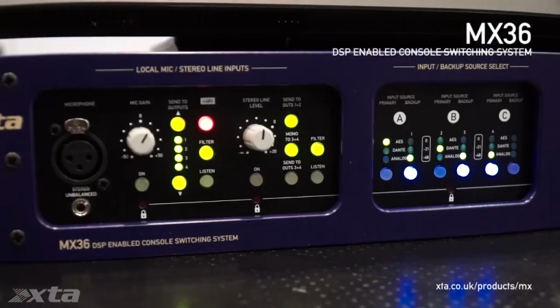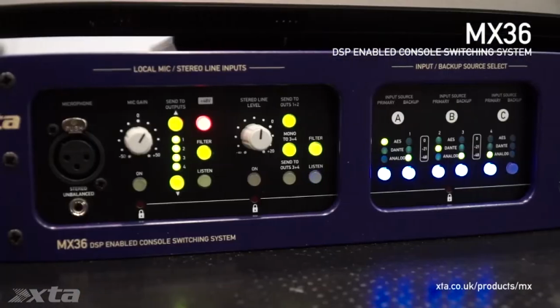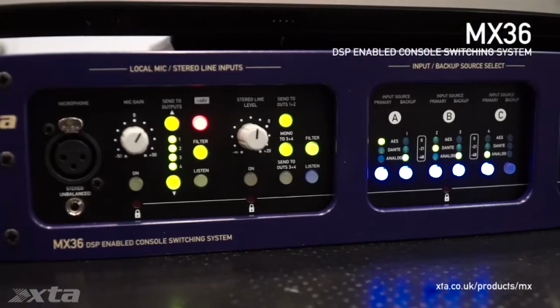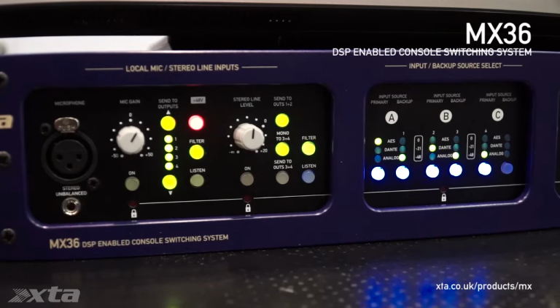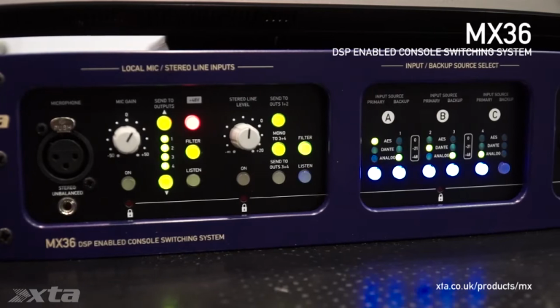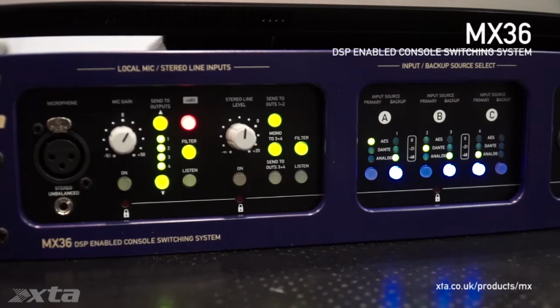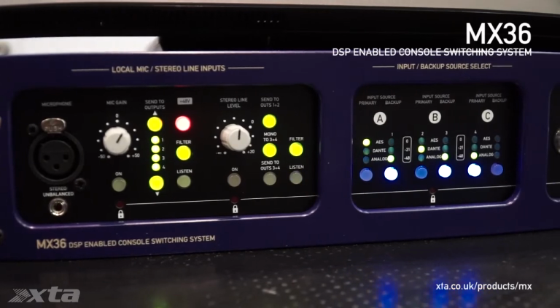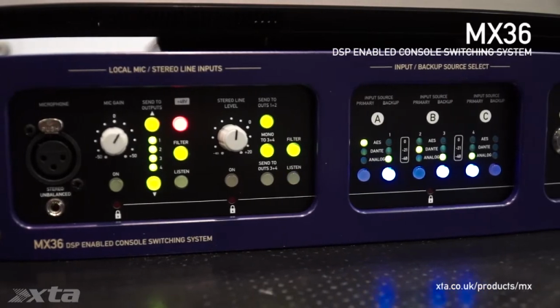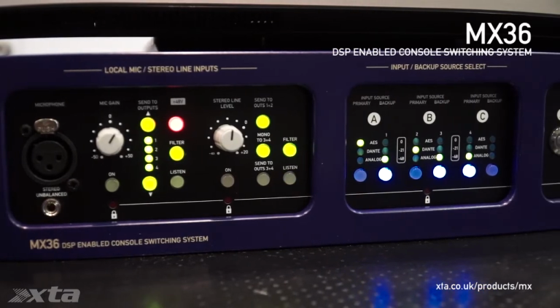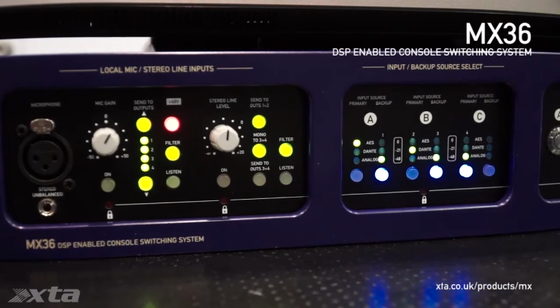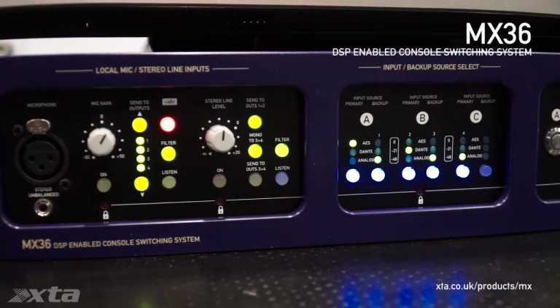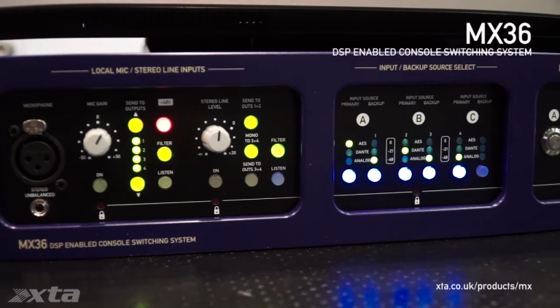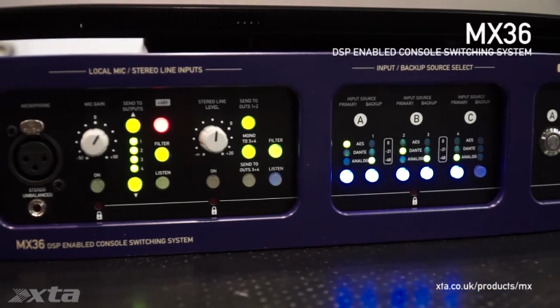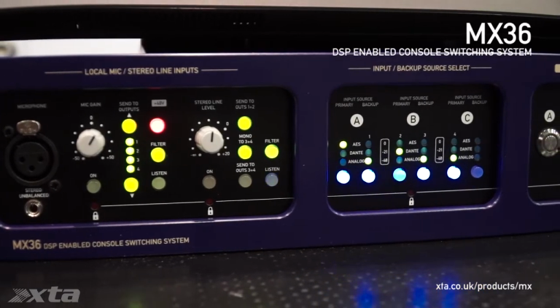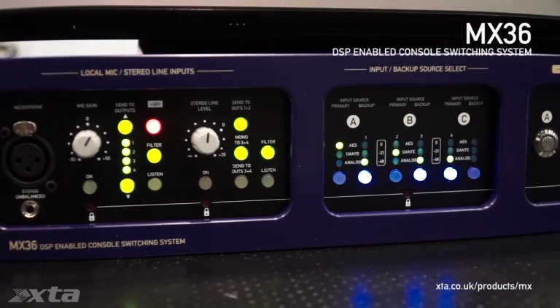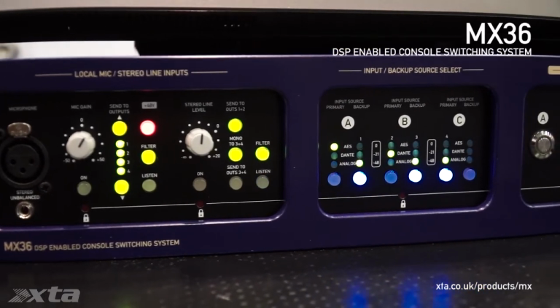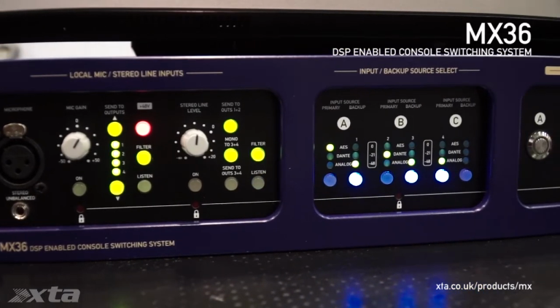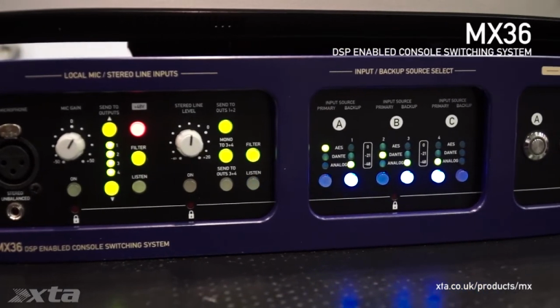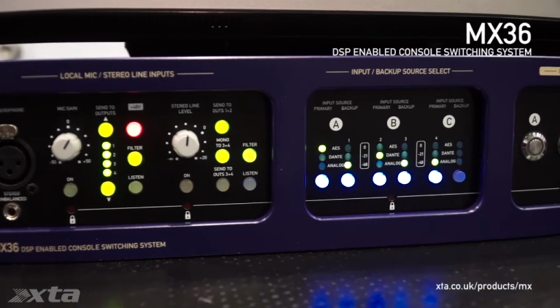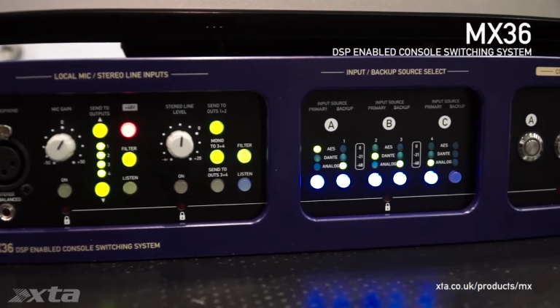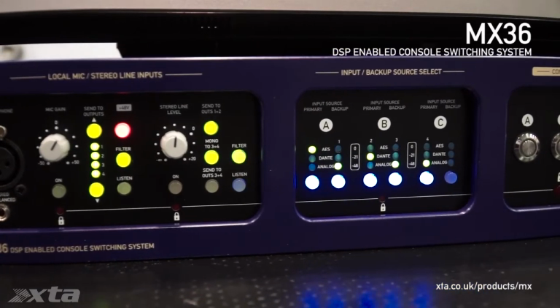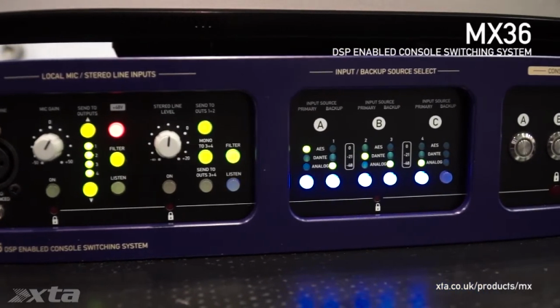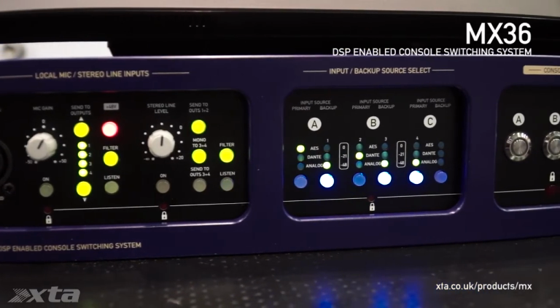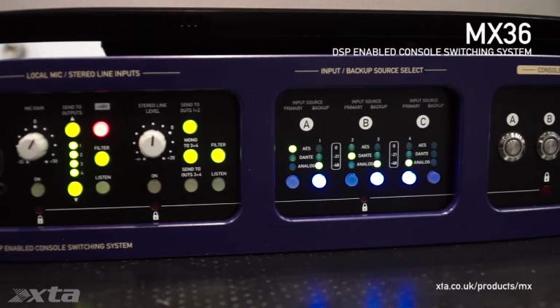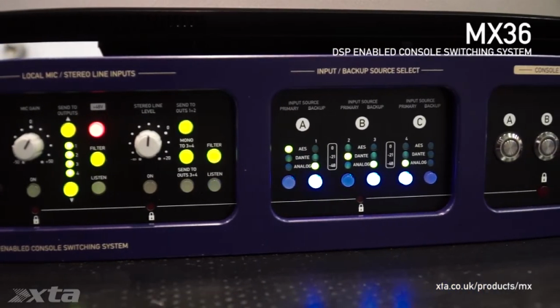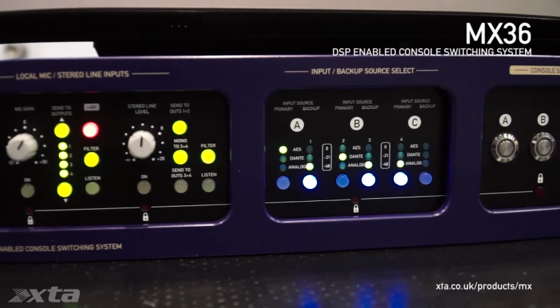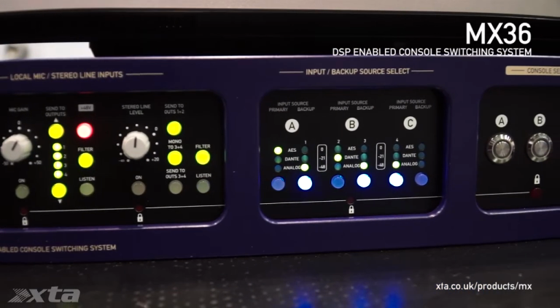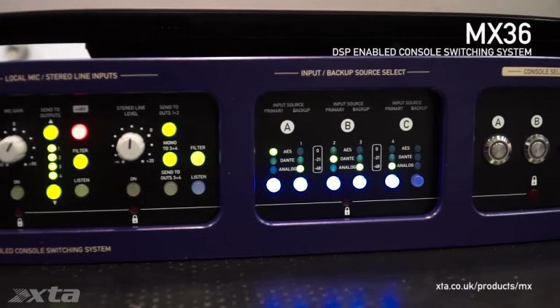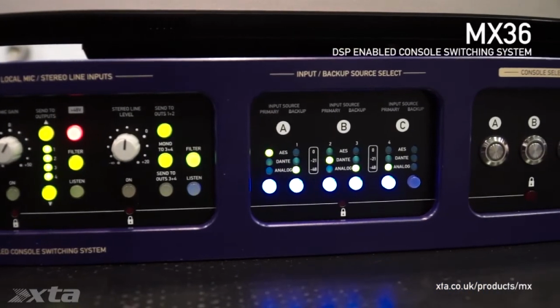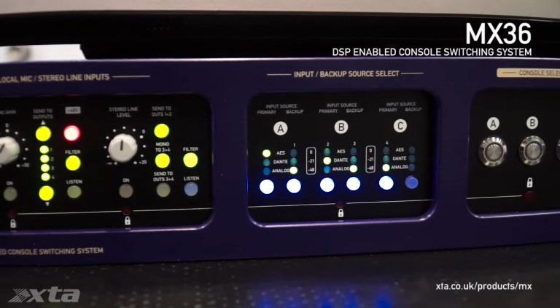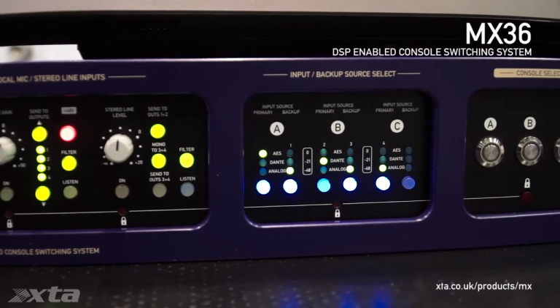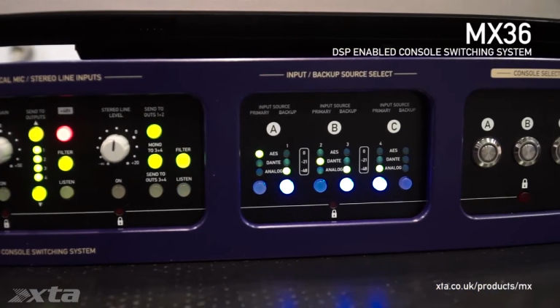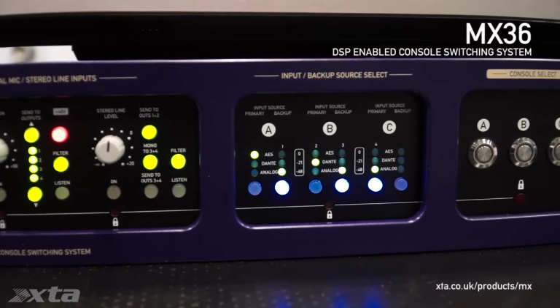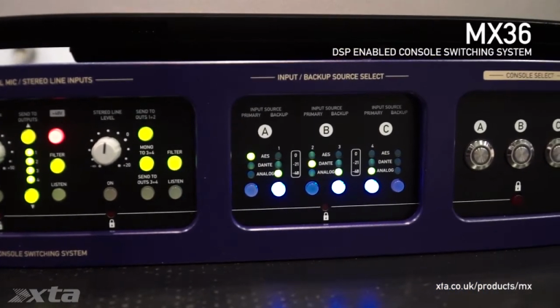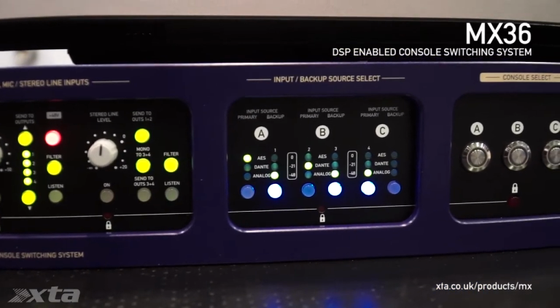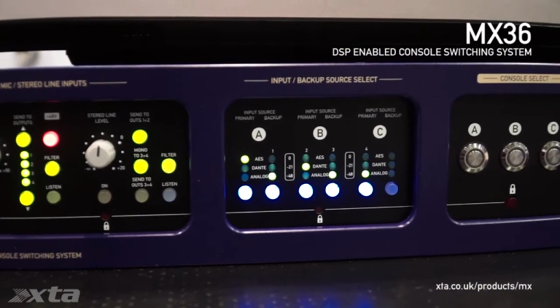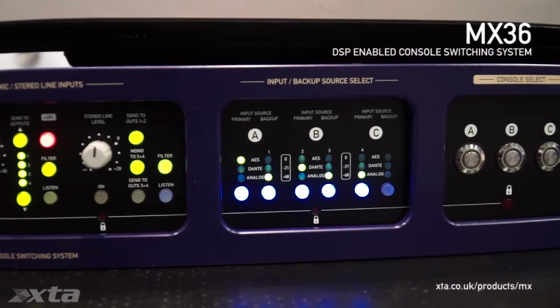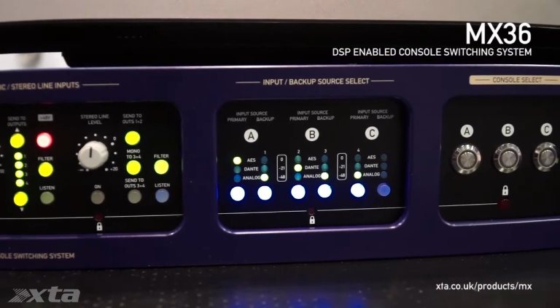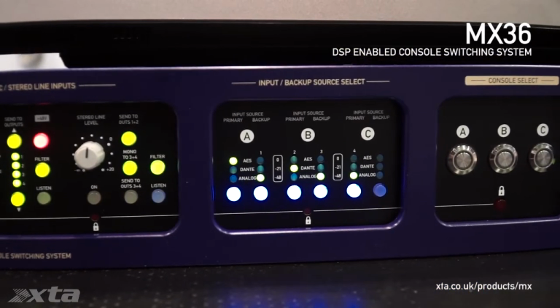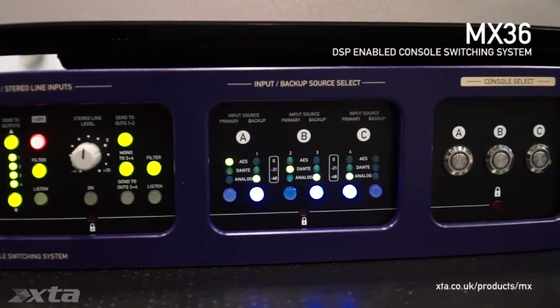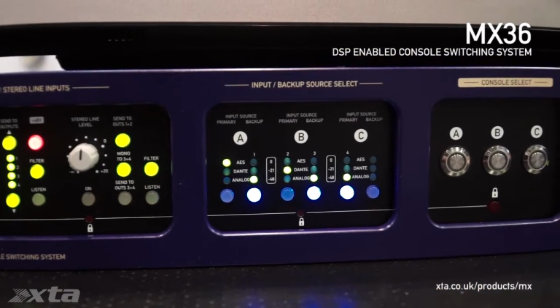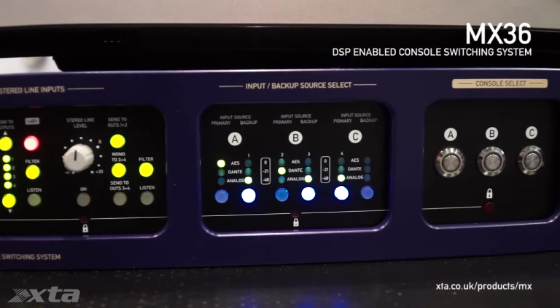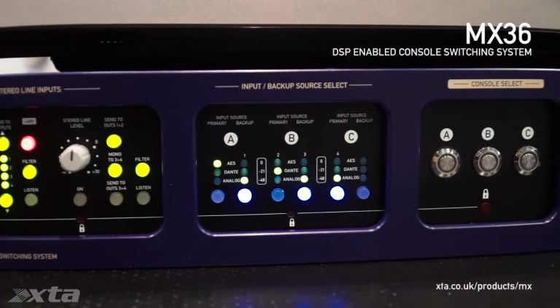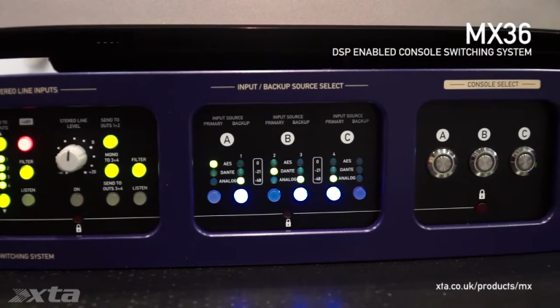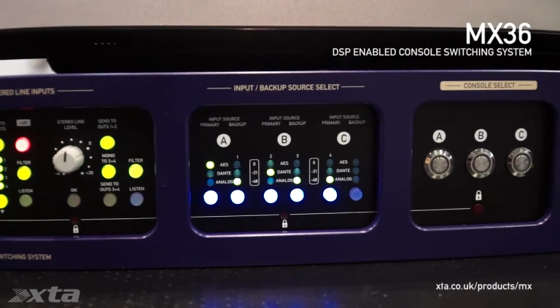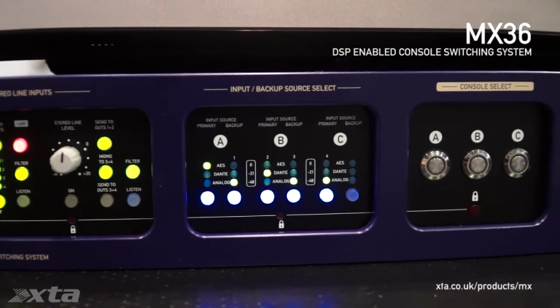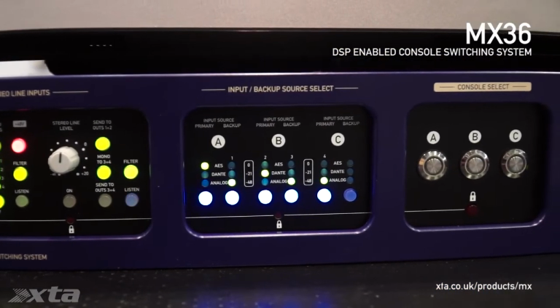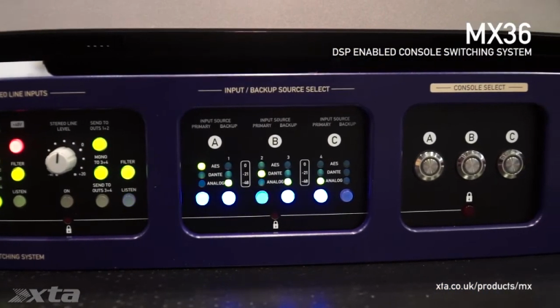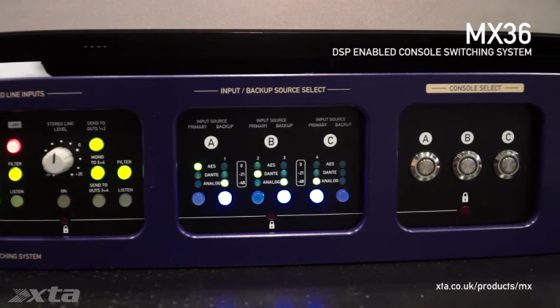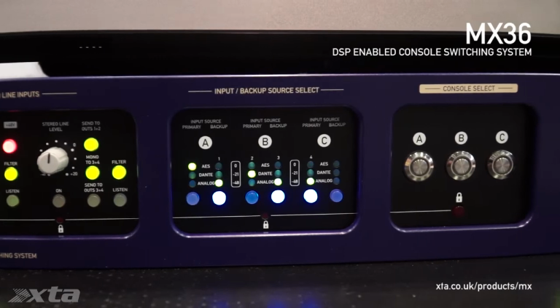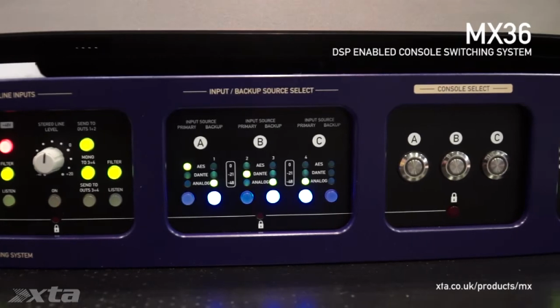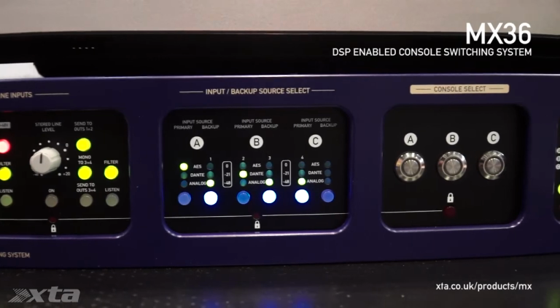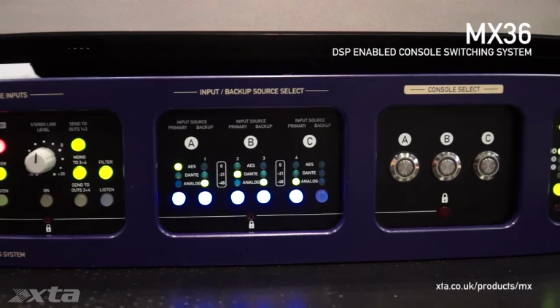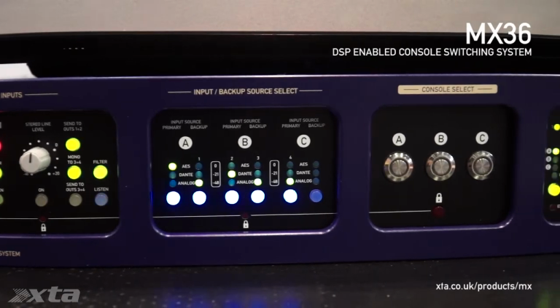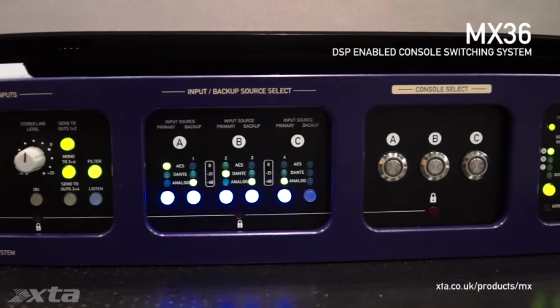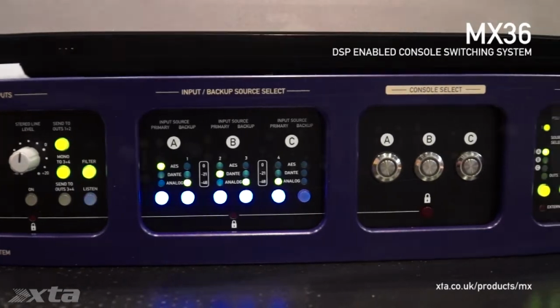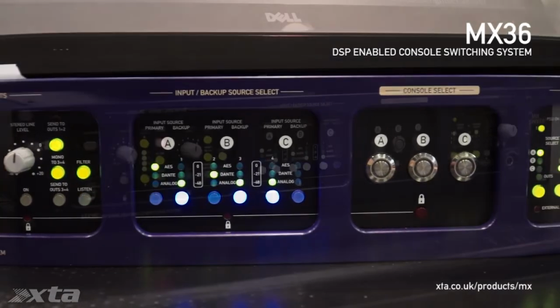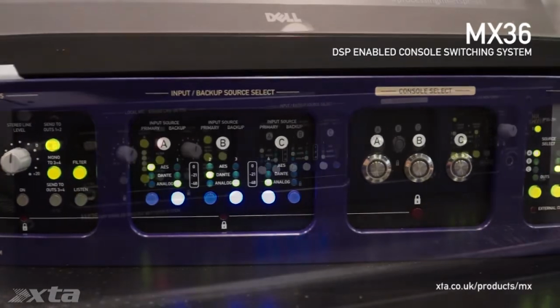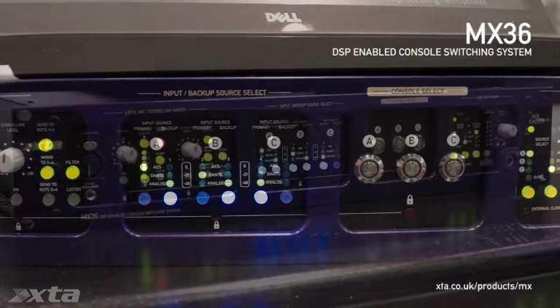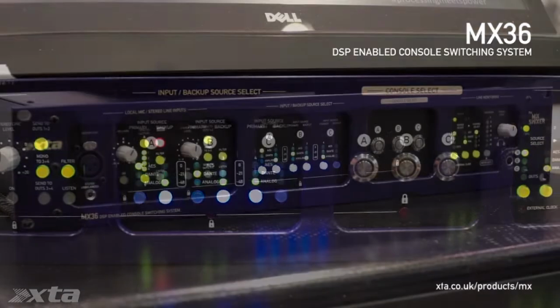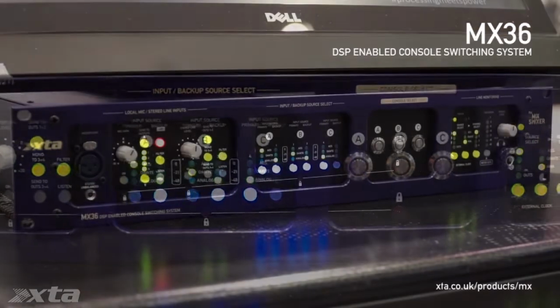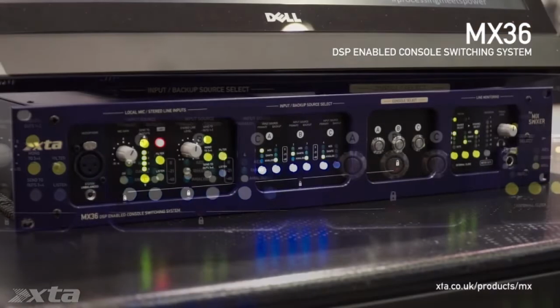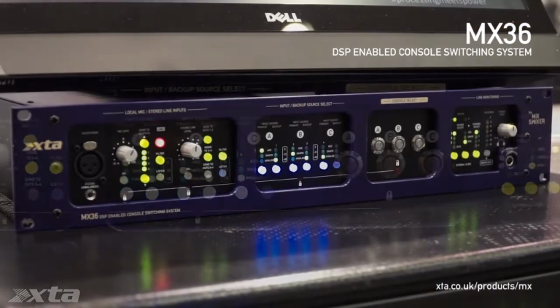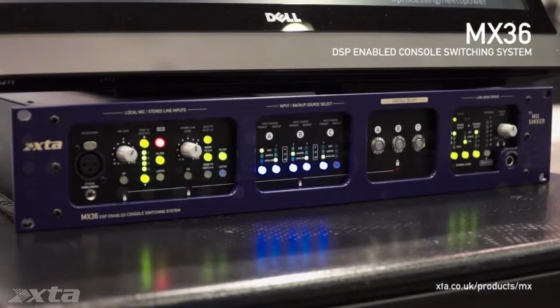The MX36 offers a refreshingly software-free, hardware approach to console patching.